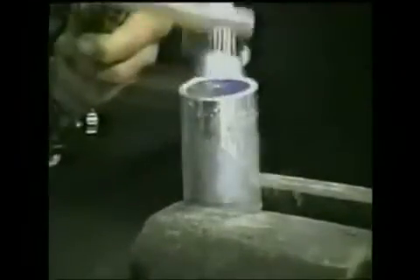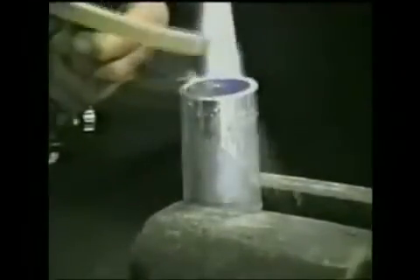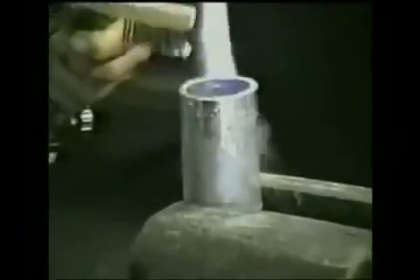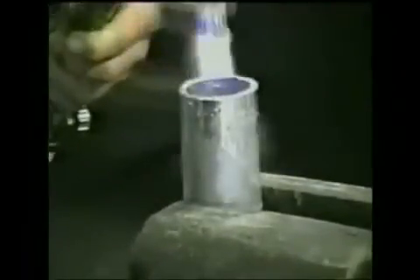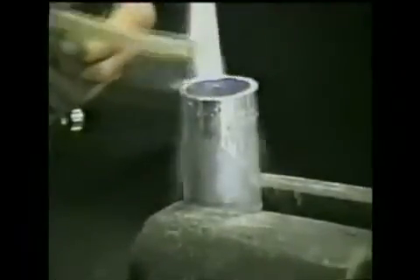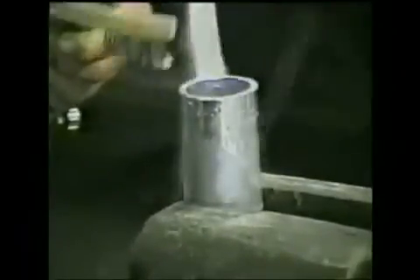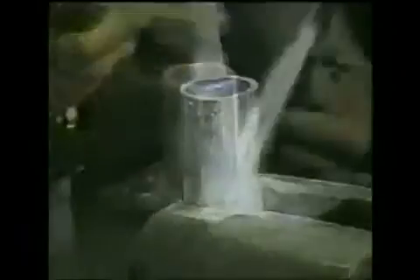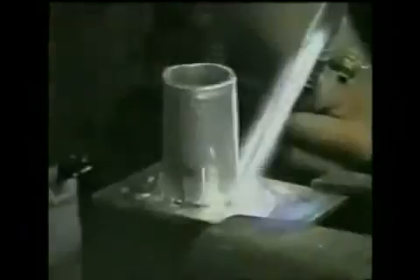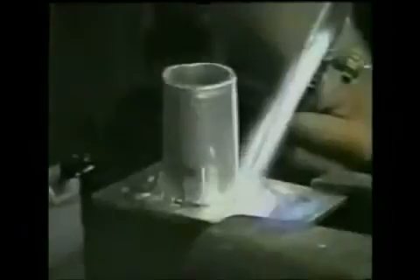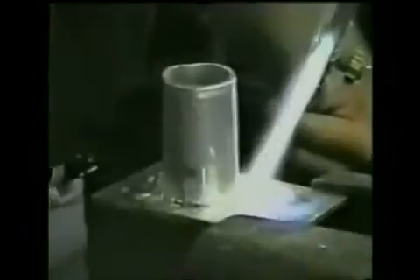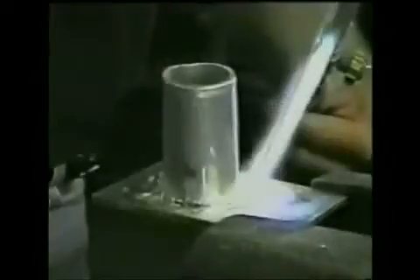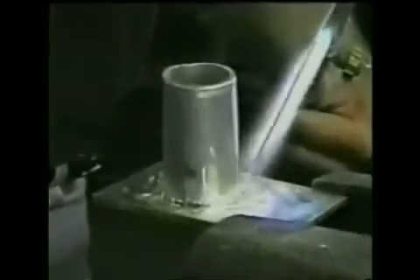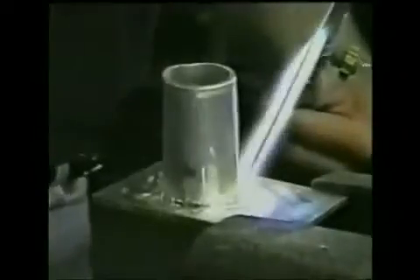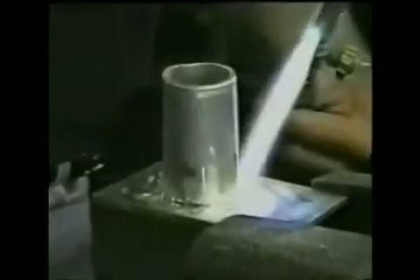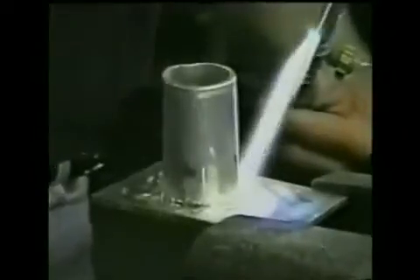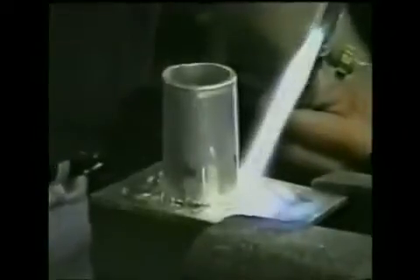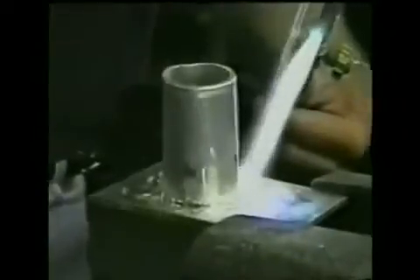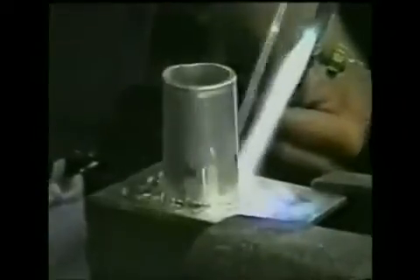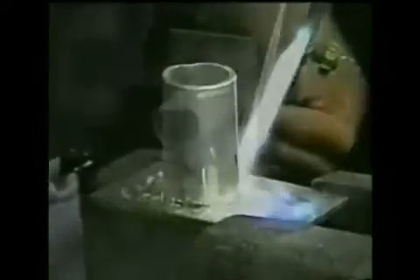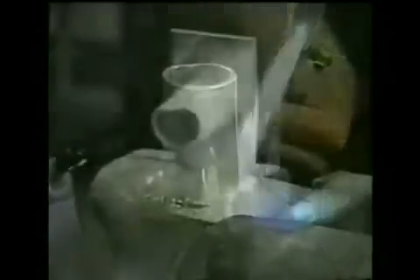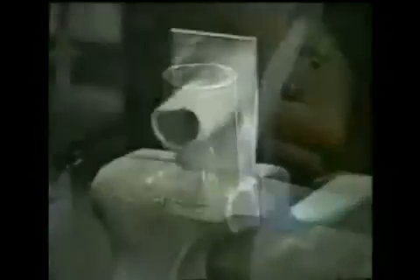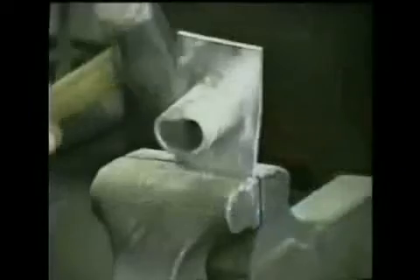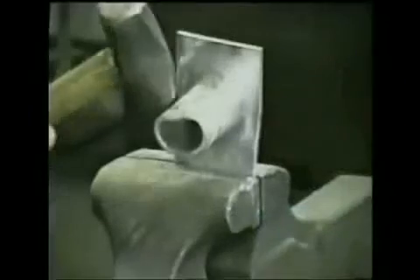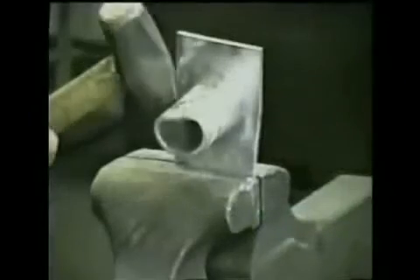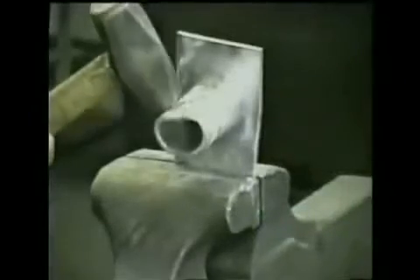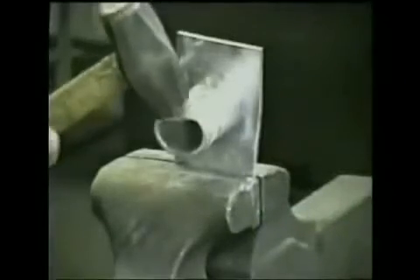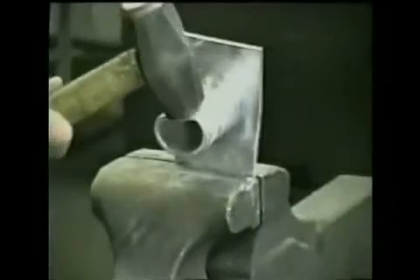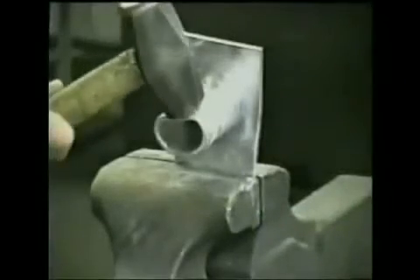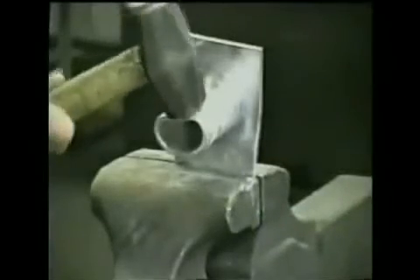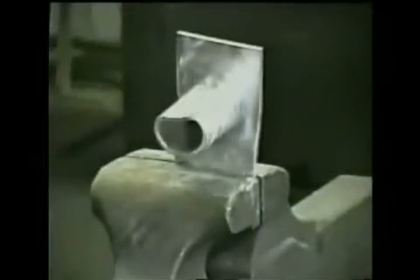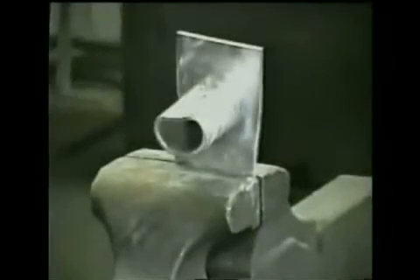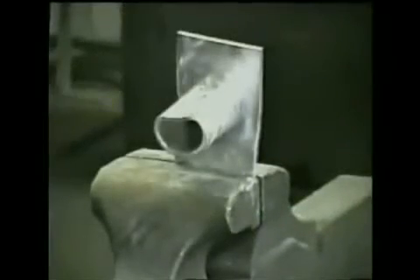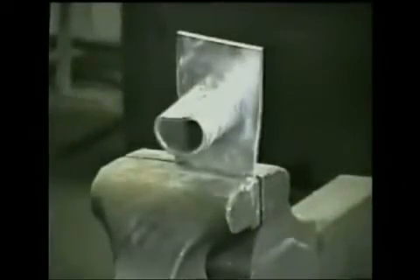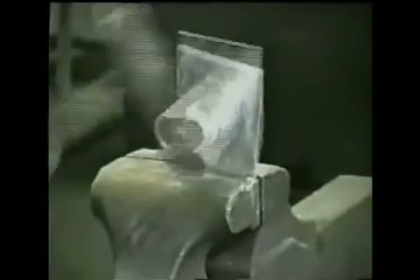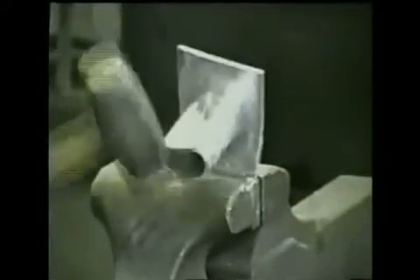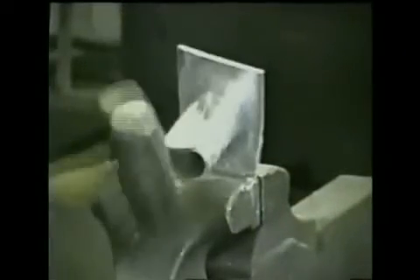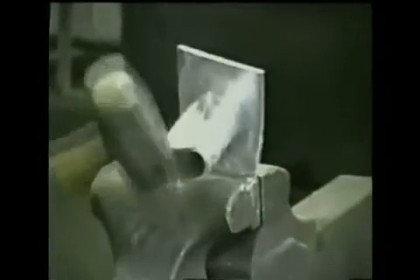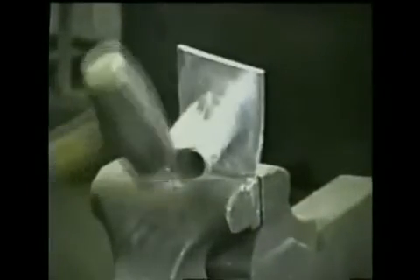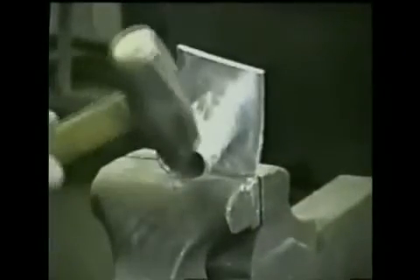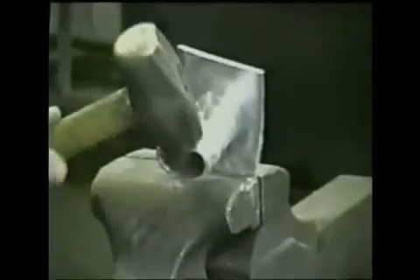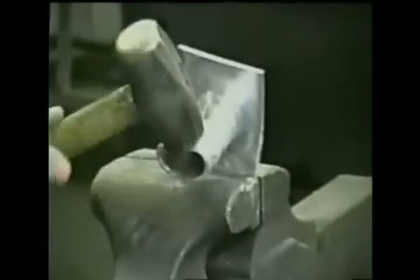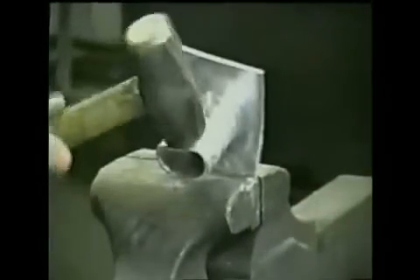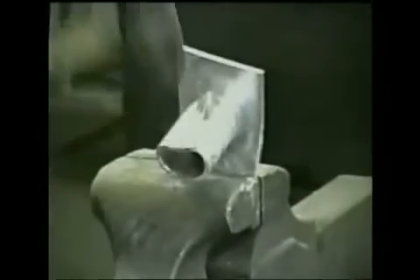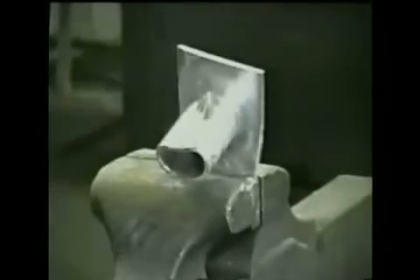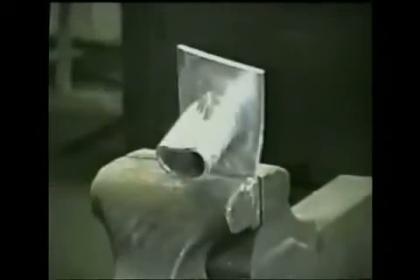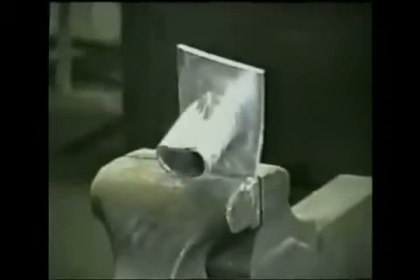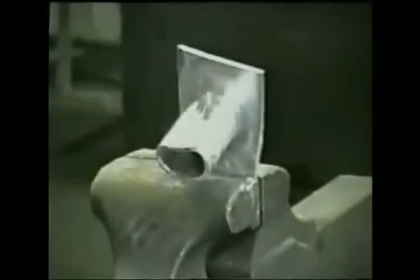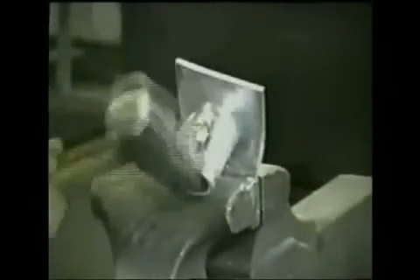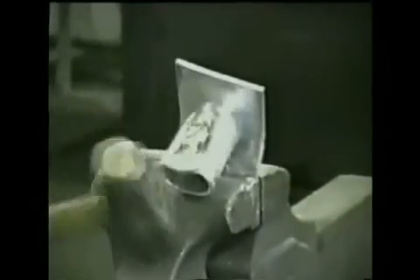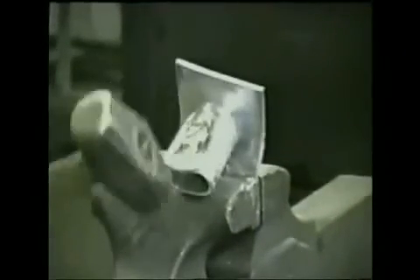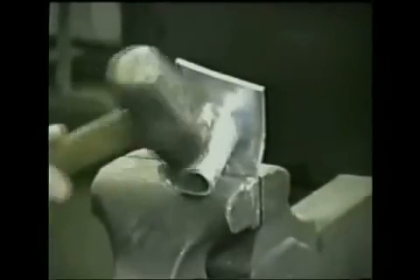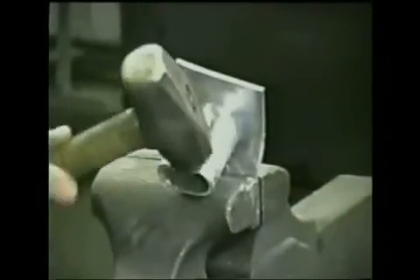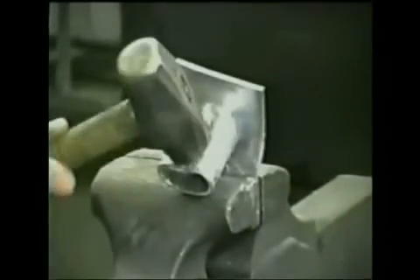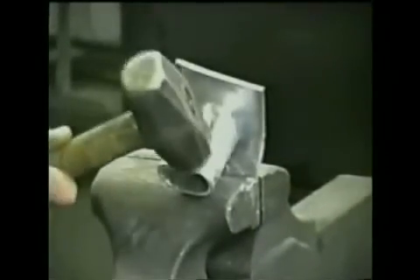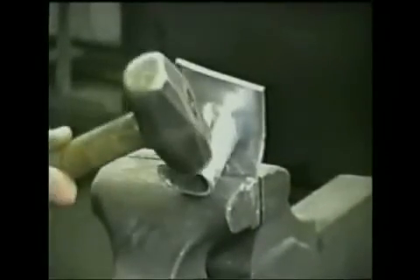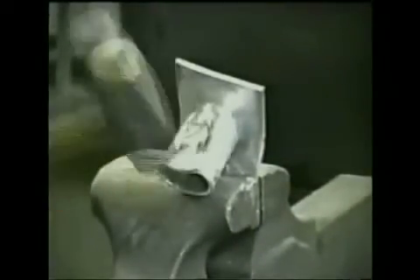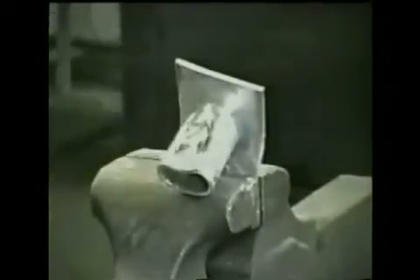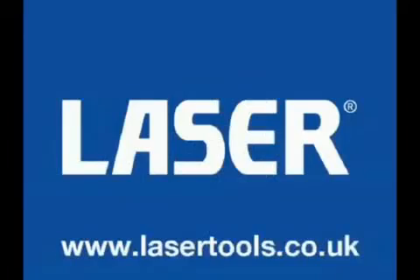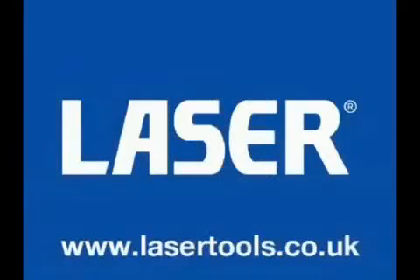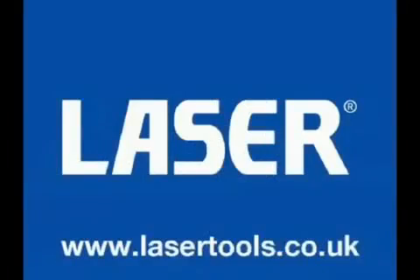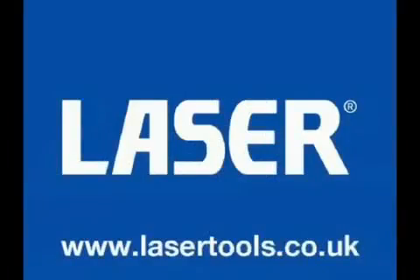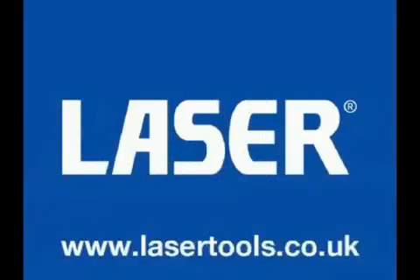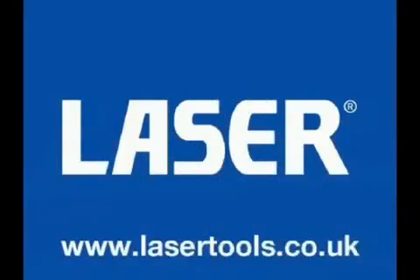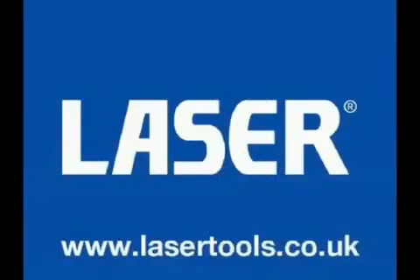HTS-2000 will save expensive parts, reduce costly downtime and increase the profits of any repair shop.